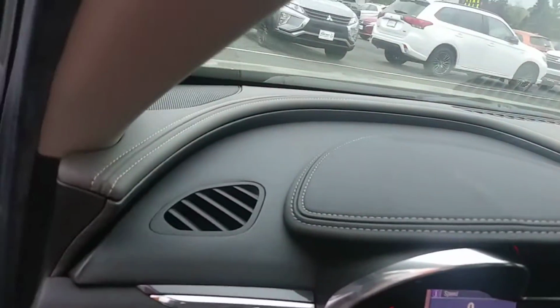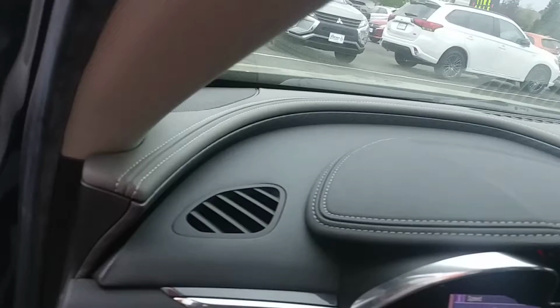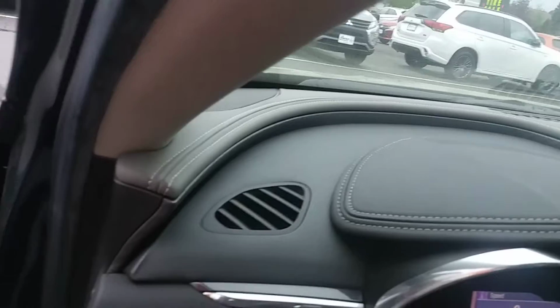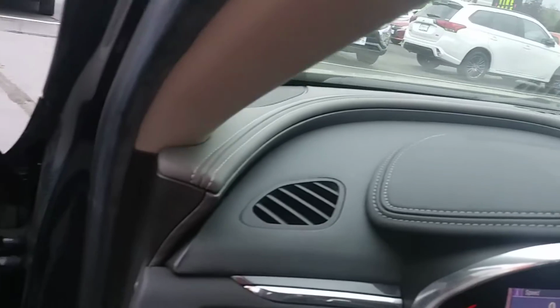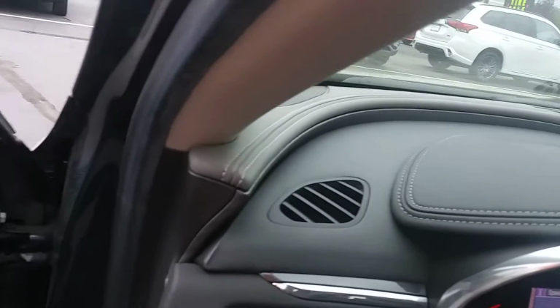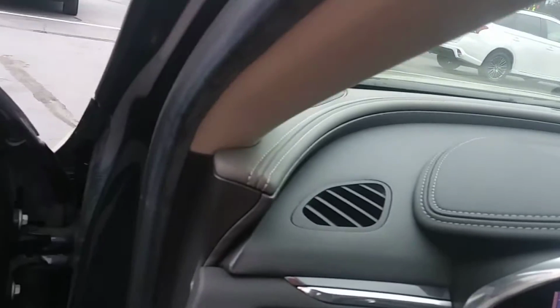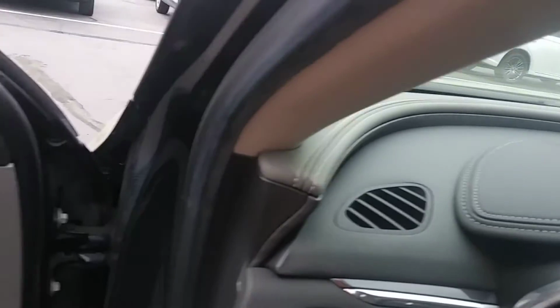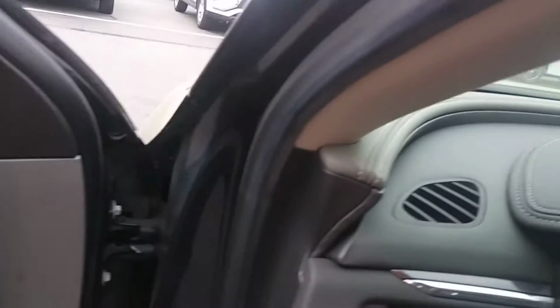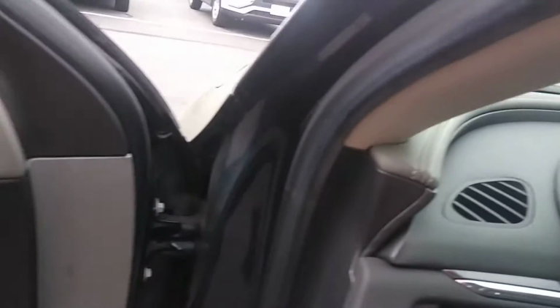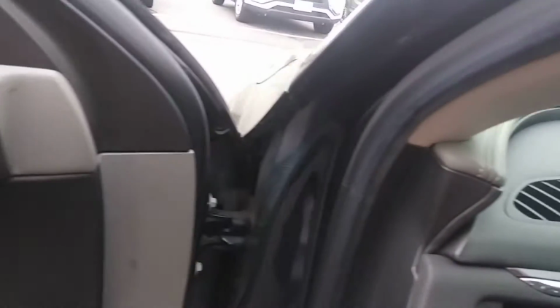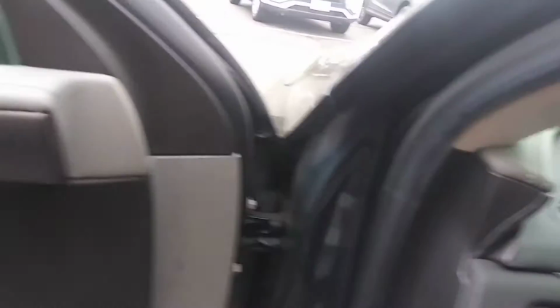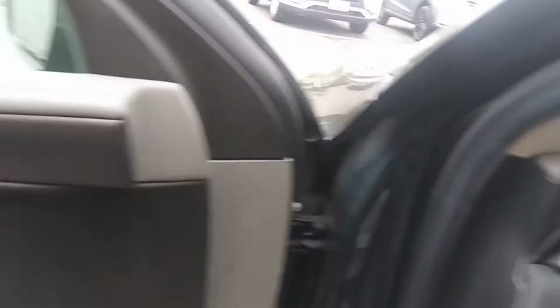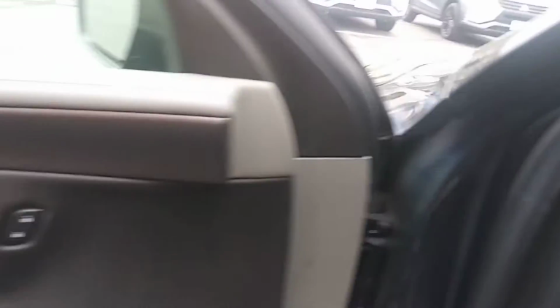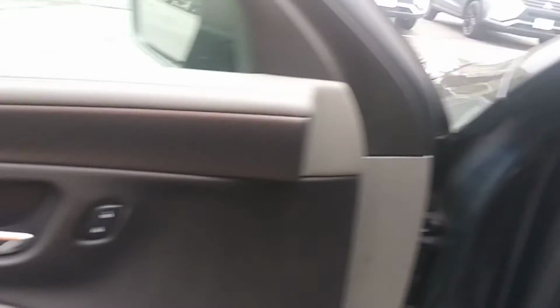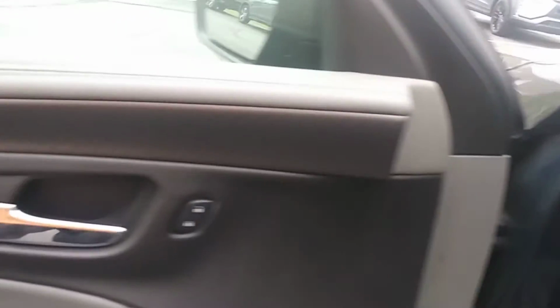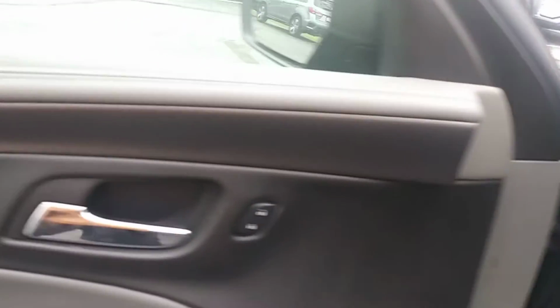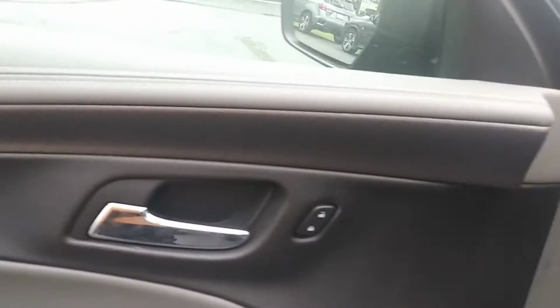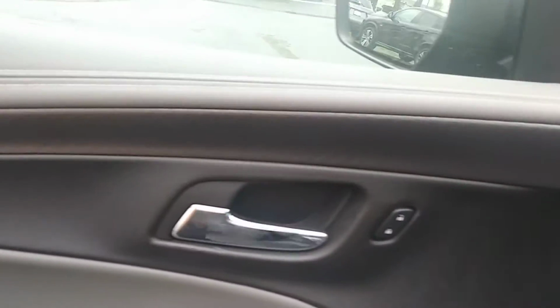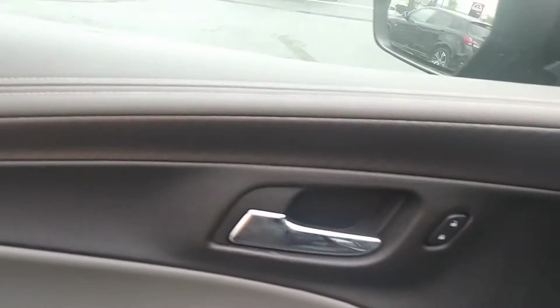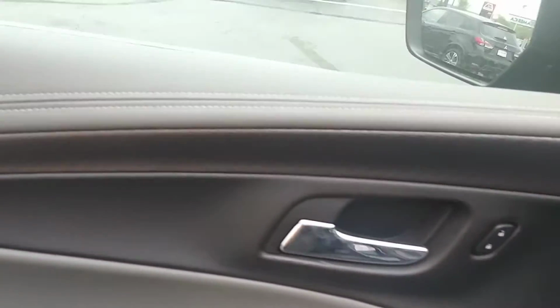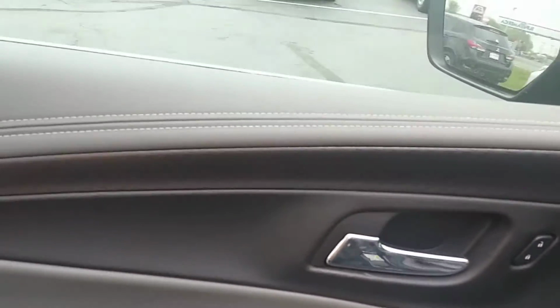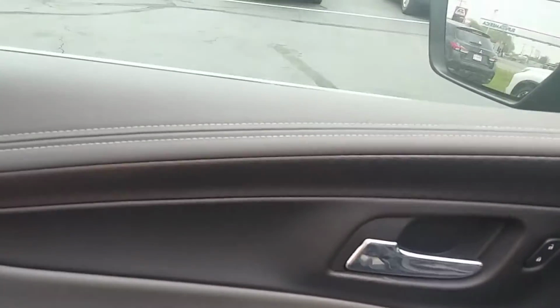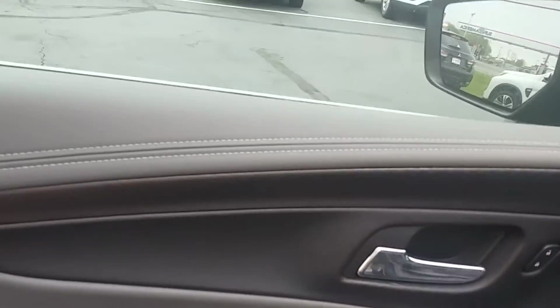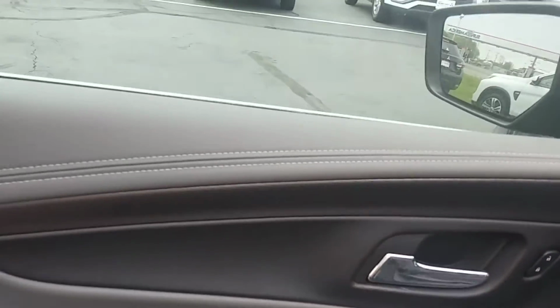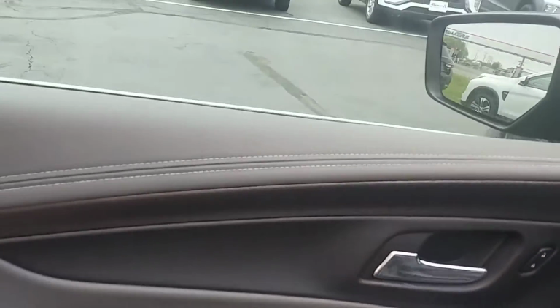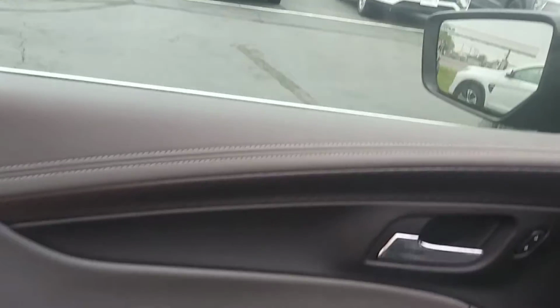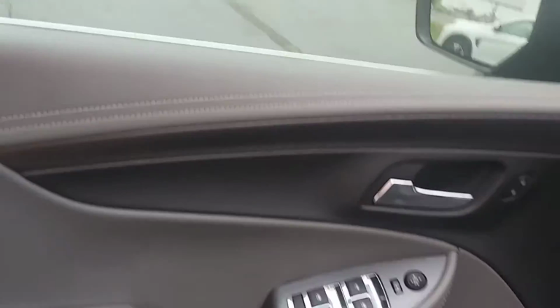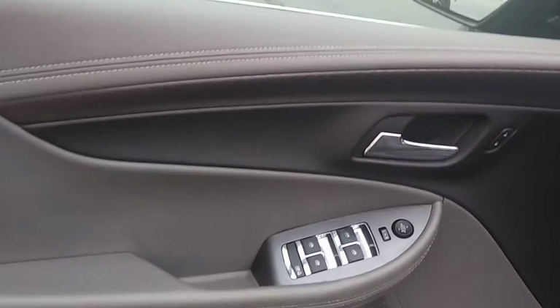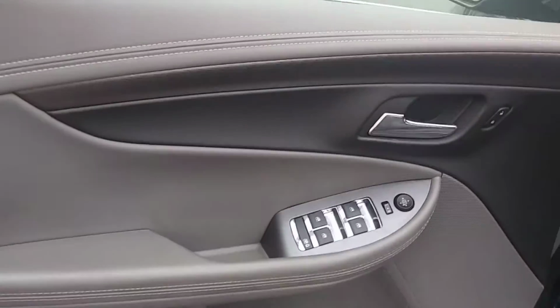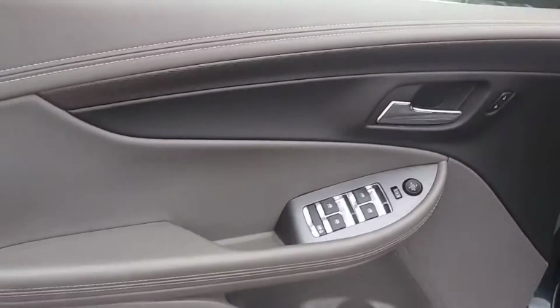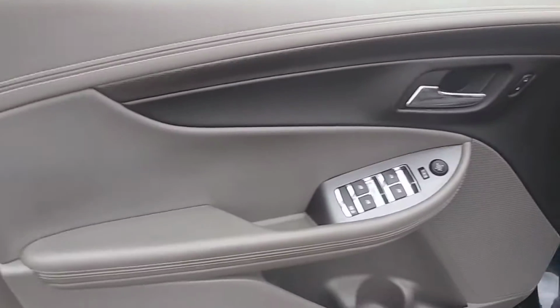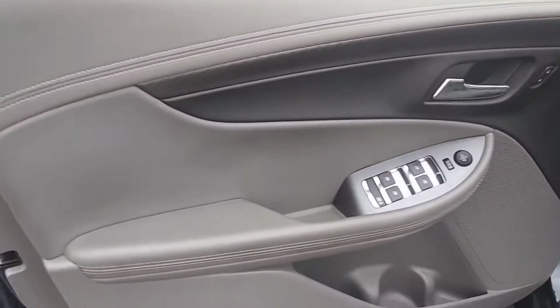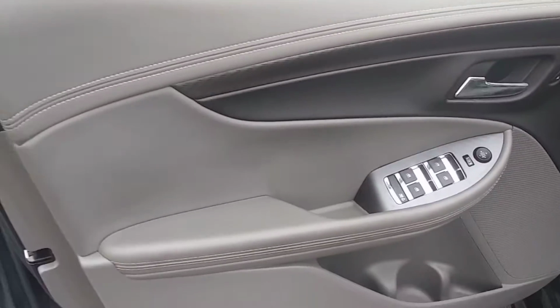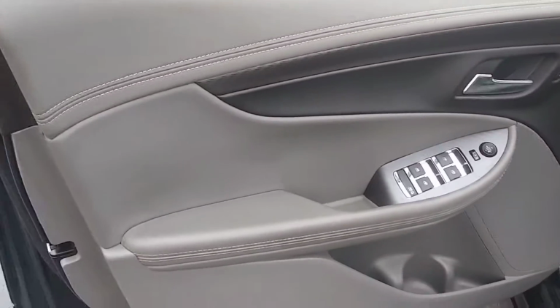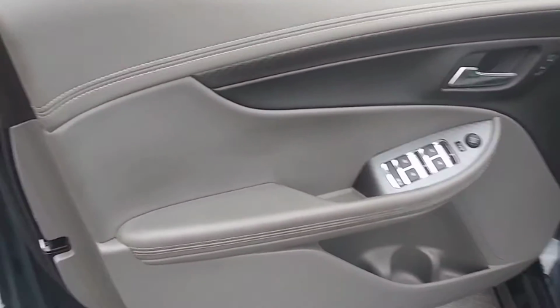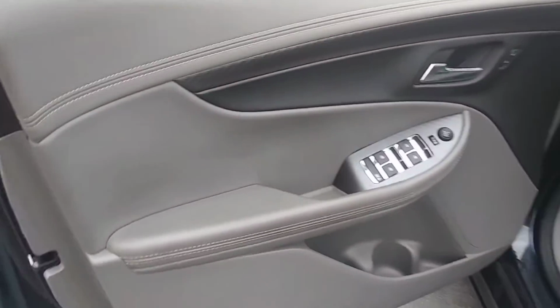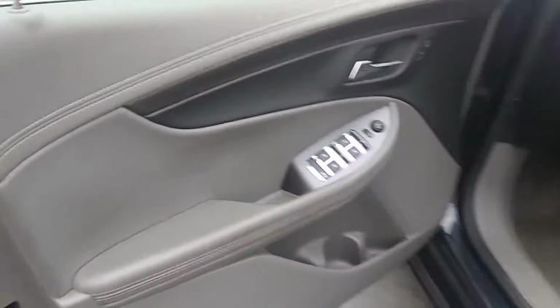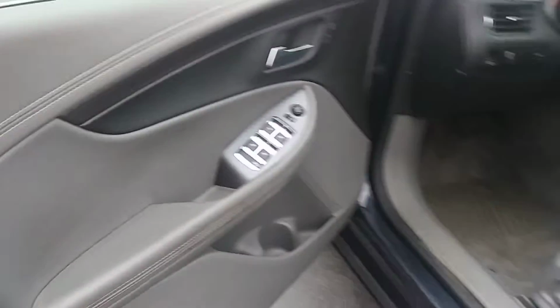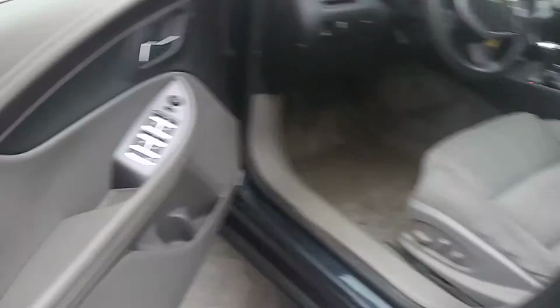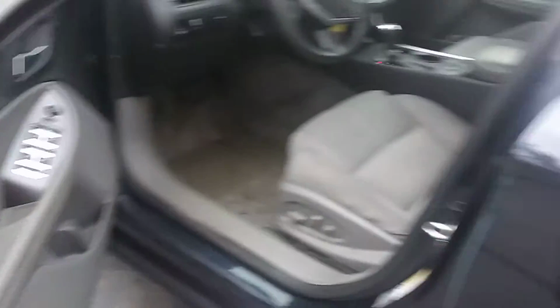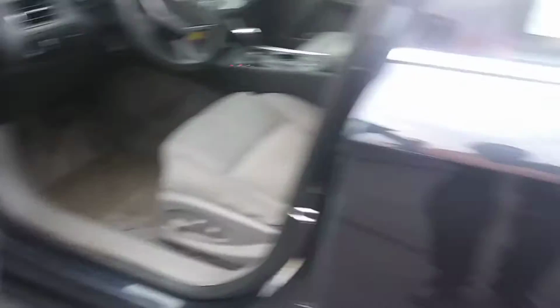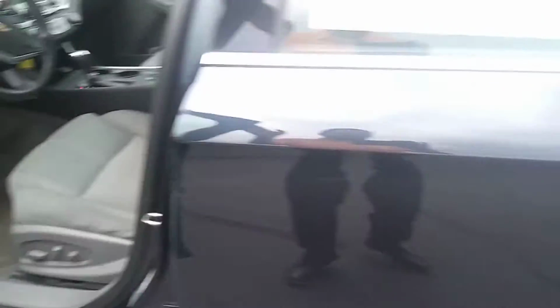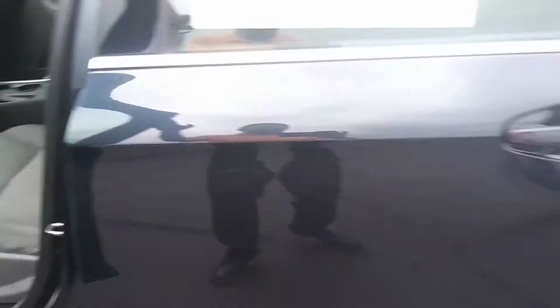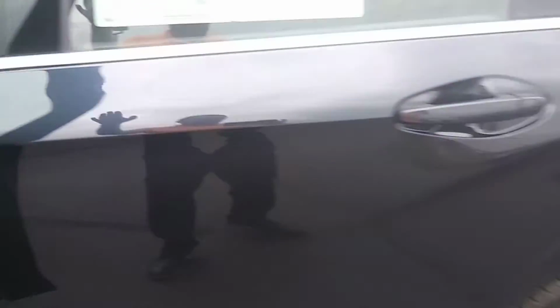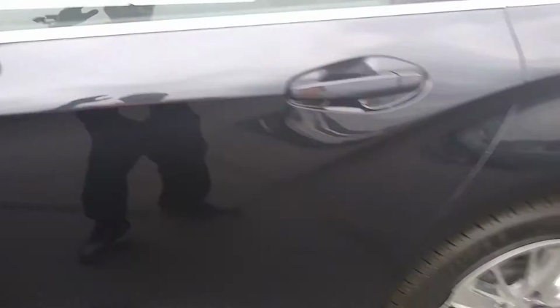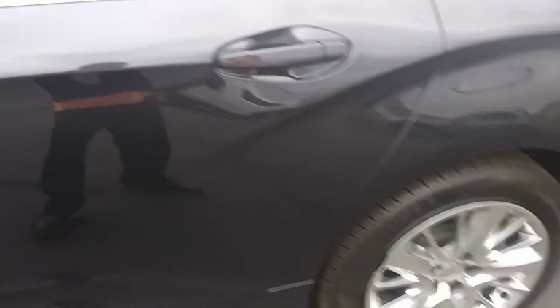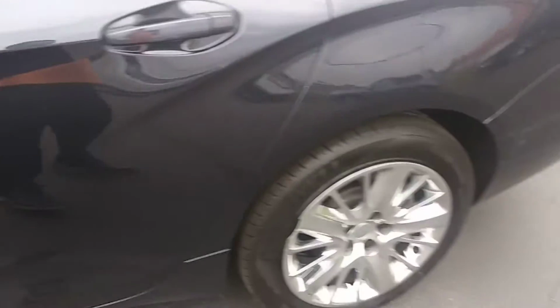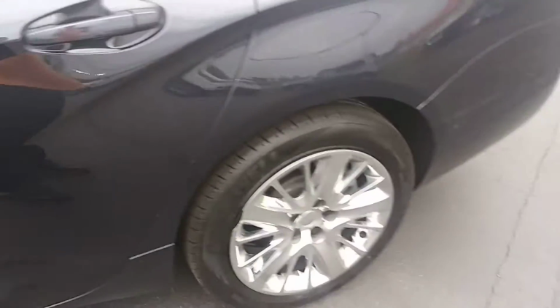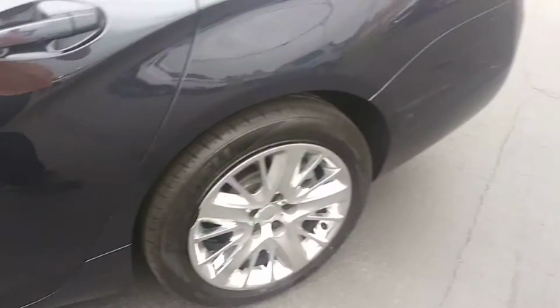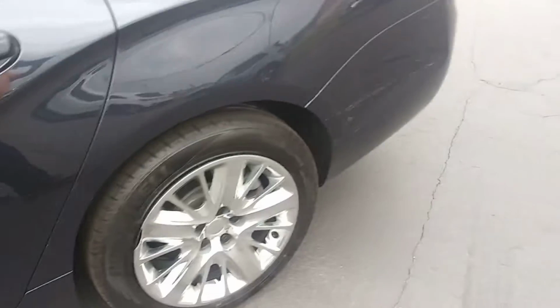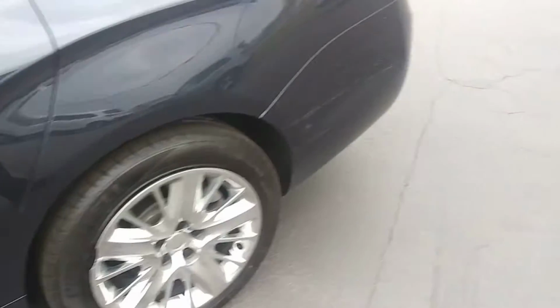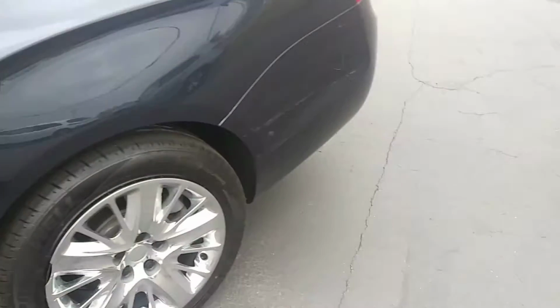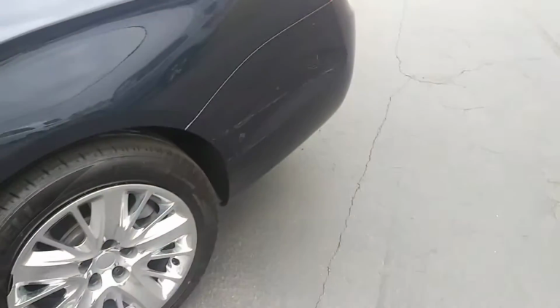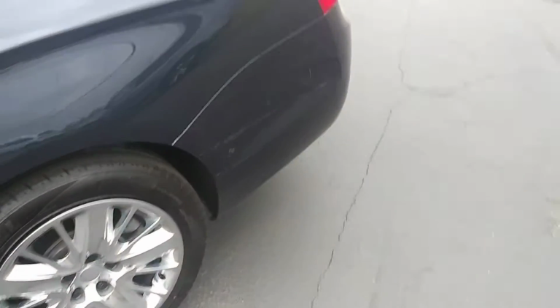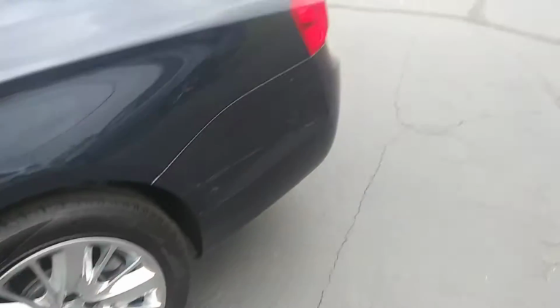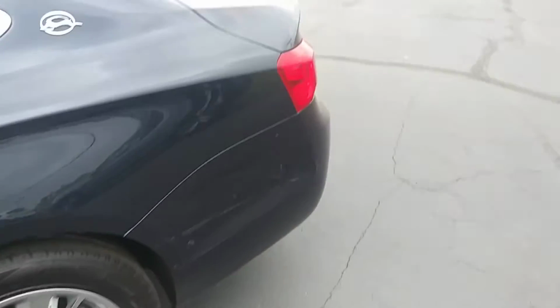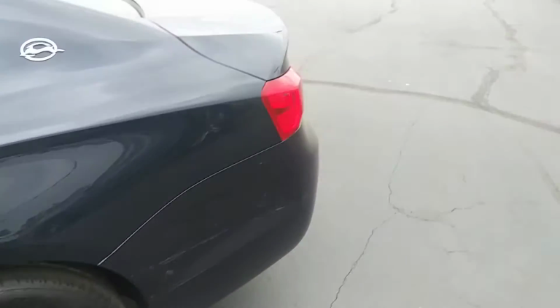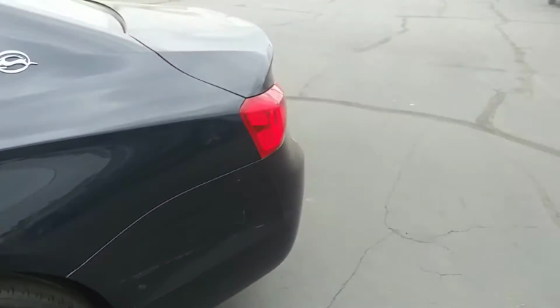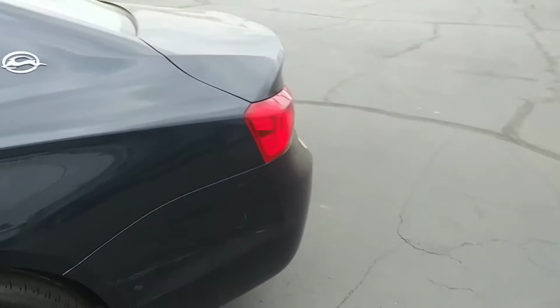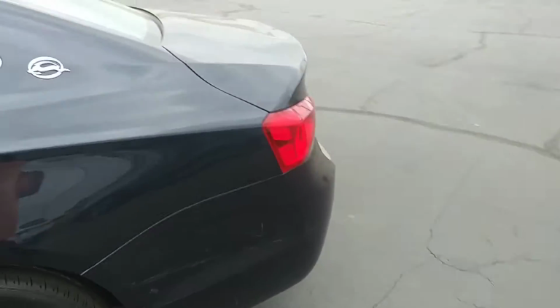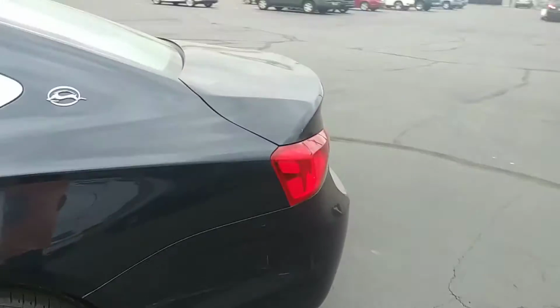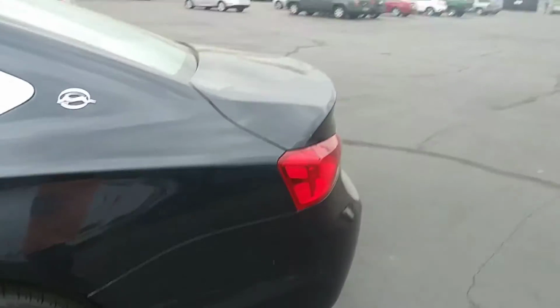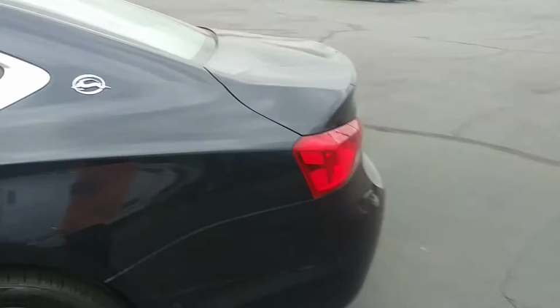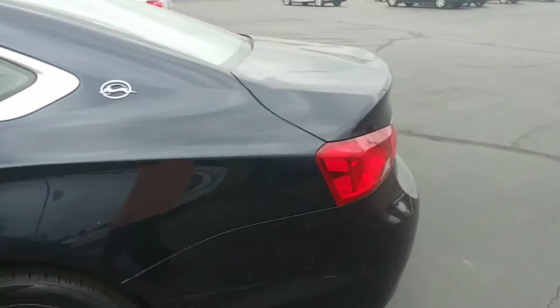It's got the cruise tilt, power windows, power door locks. Gets you around the rest of the outside here.